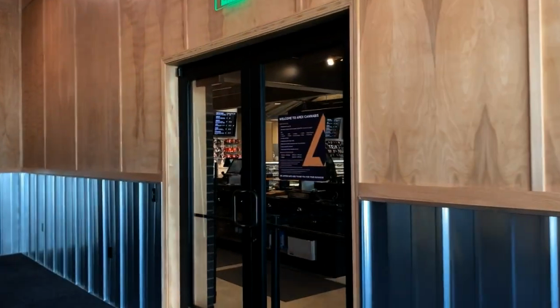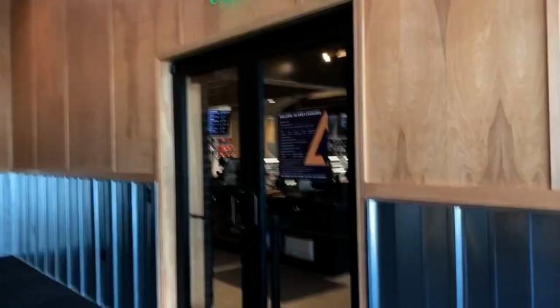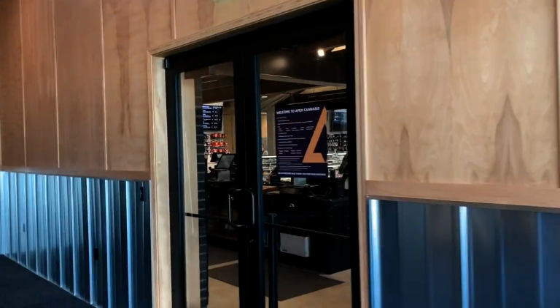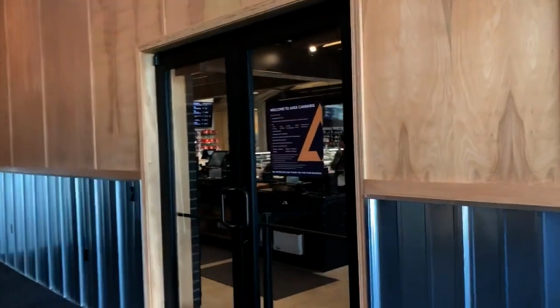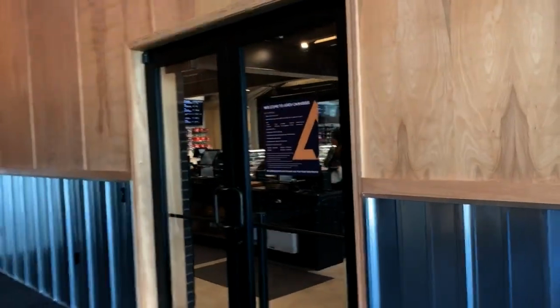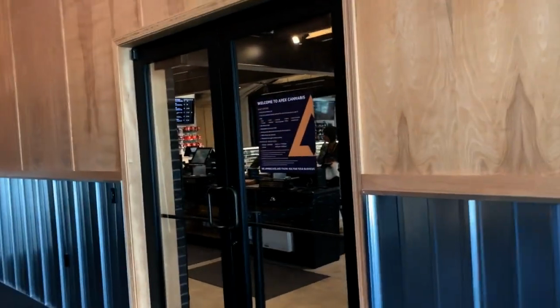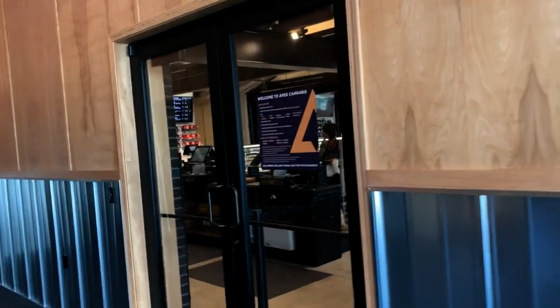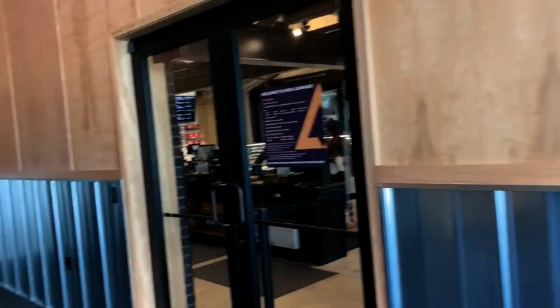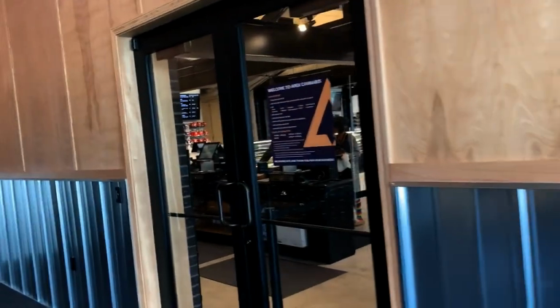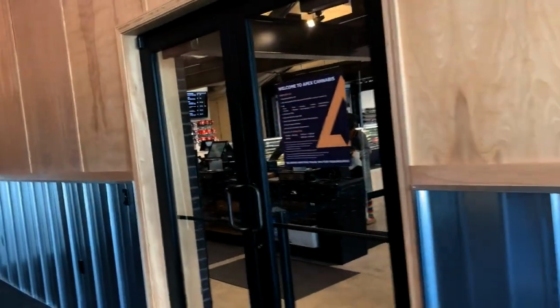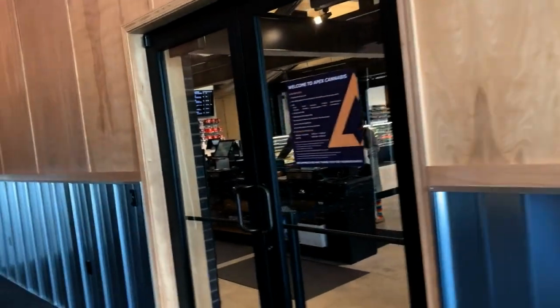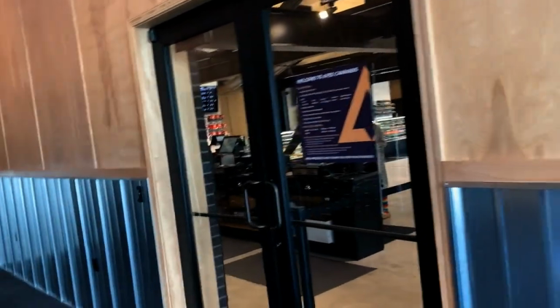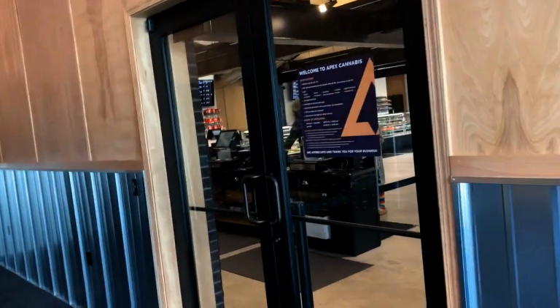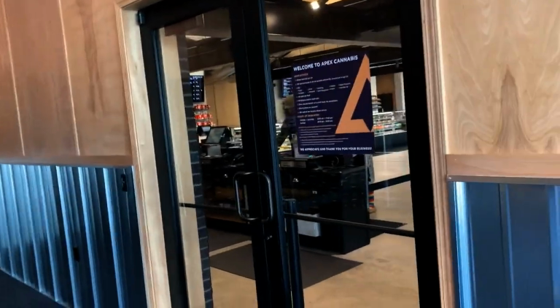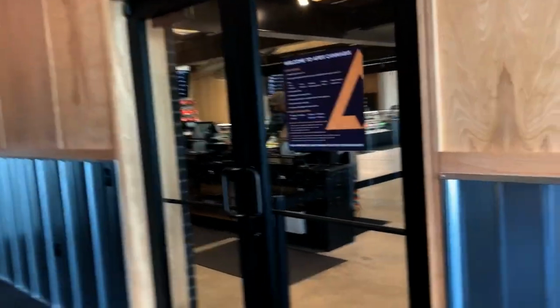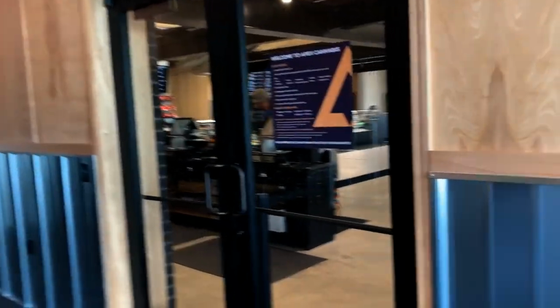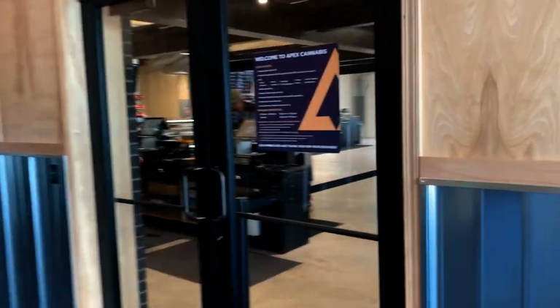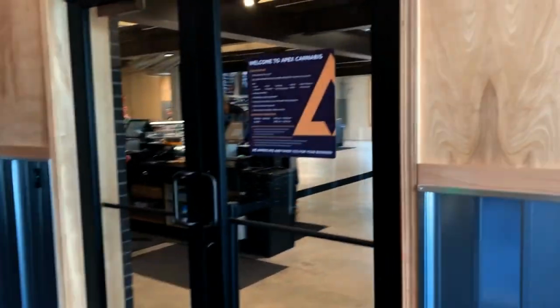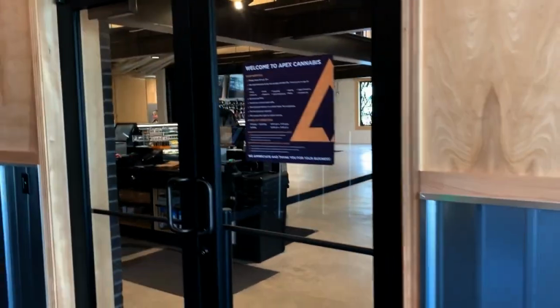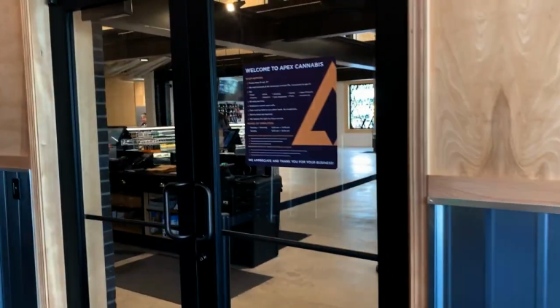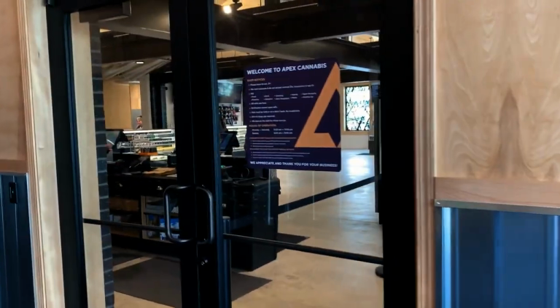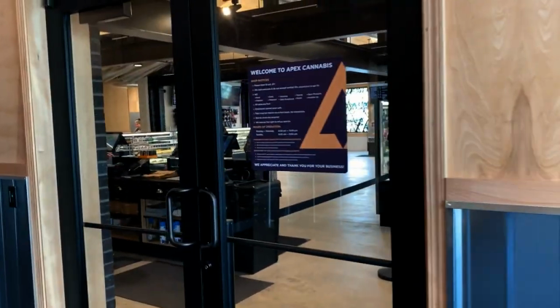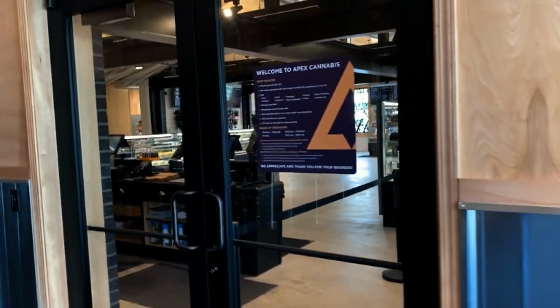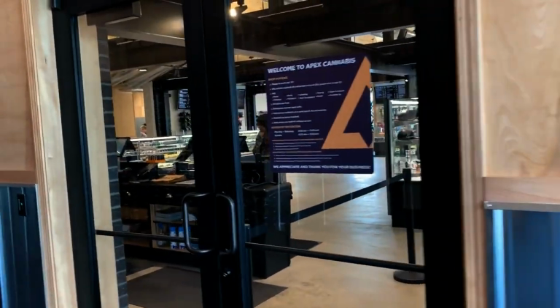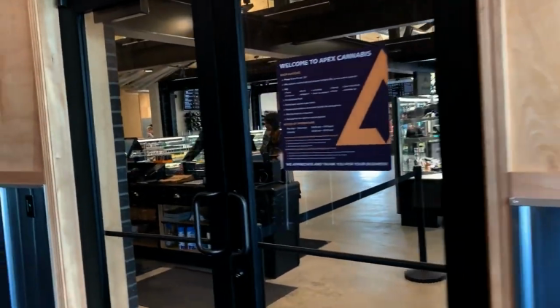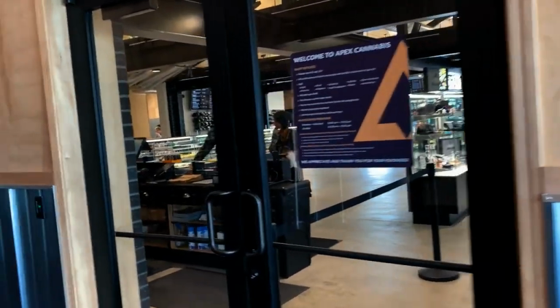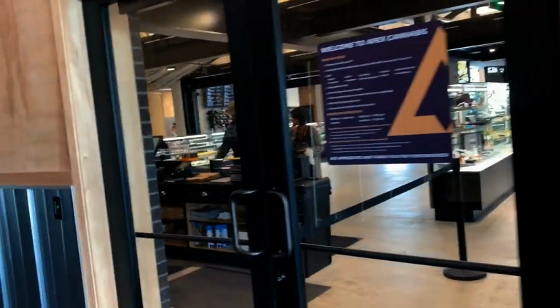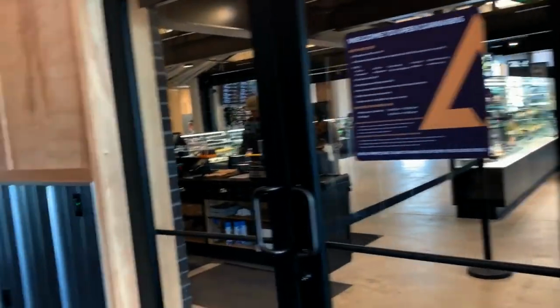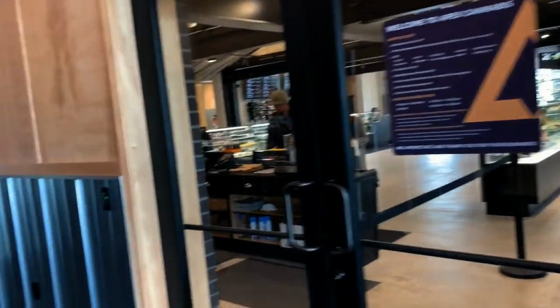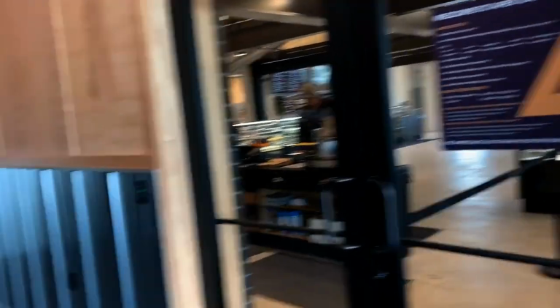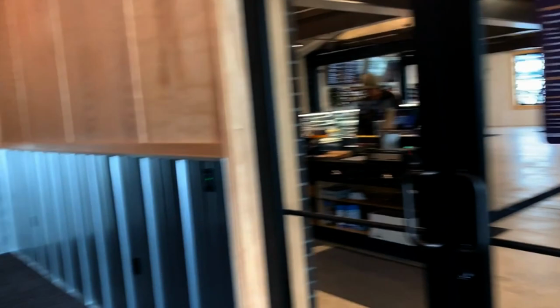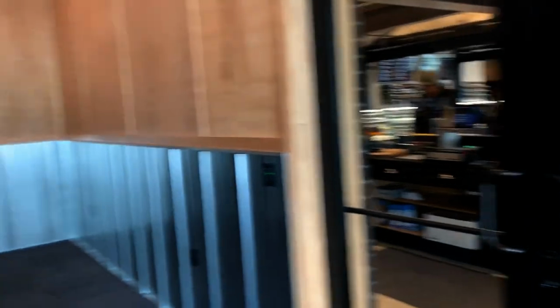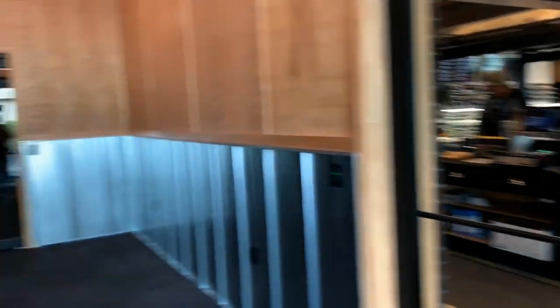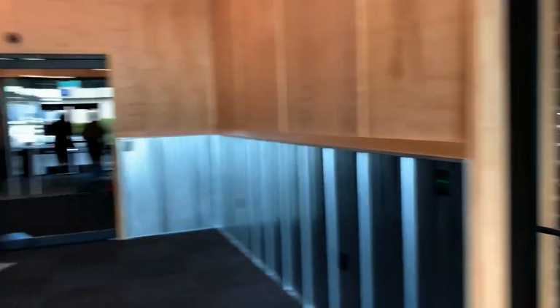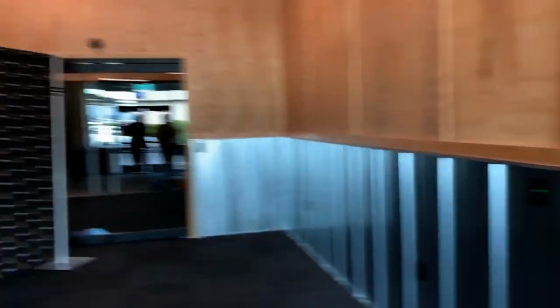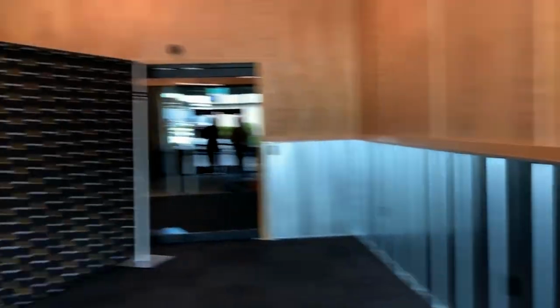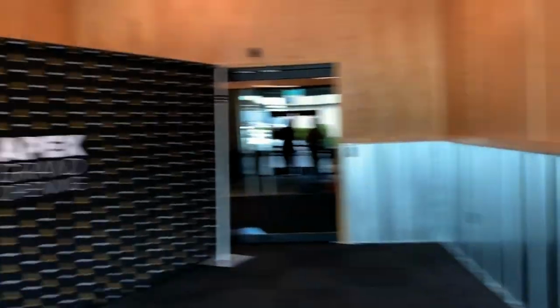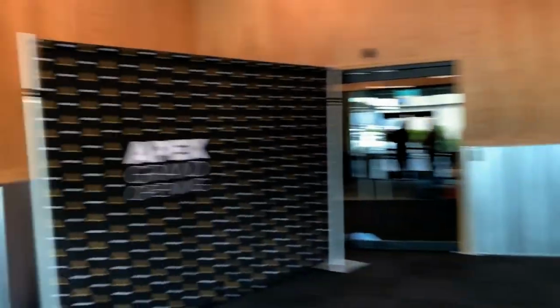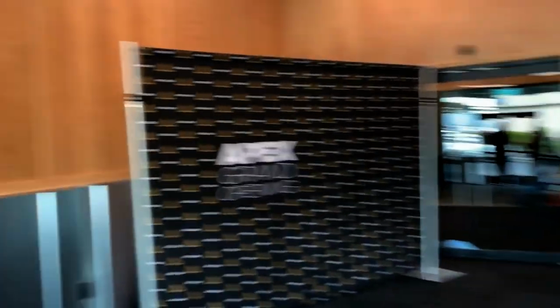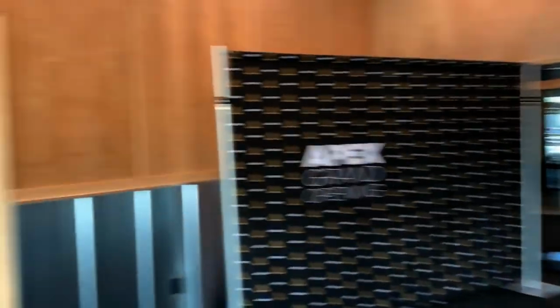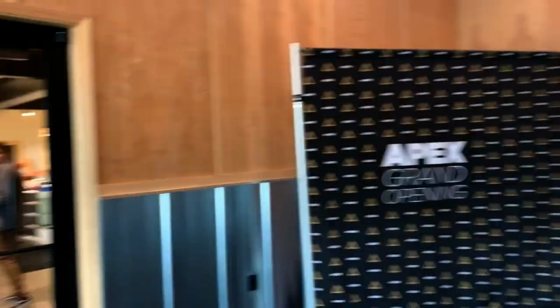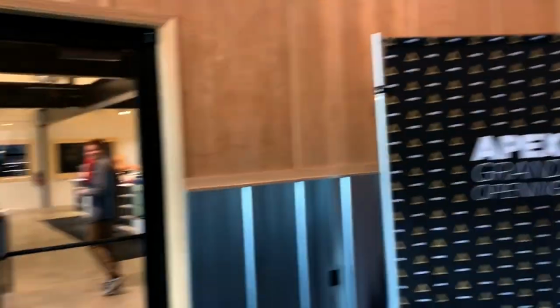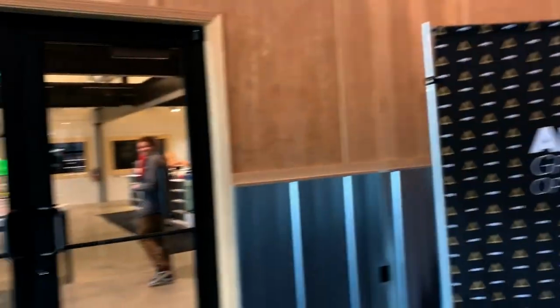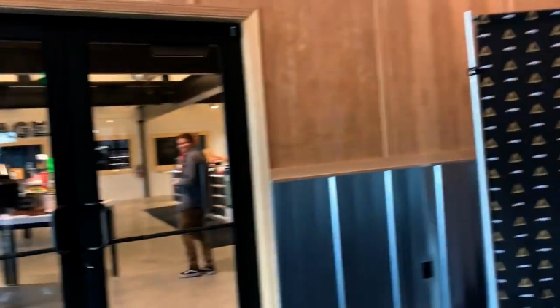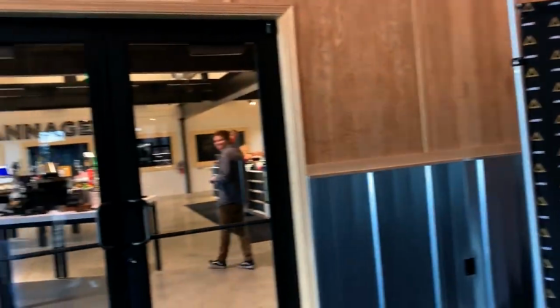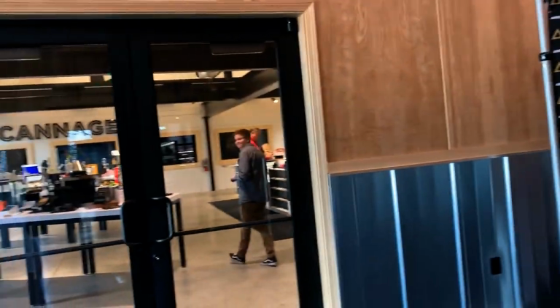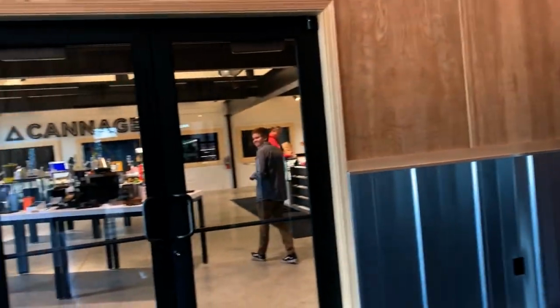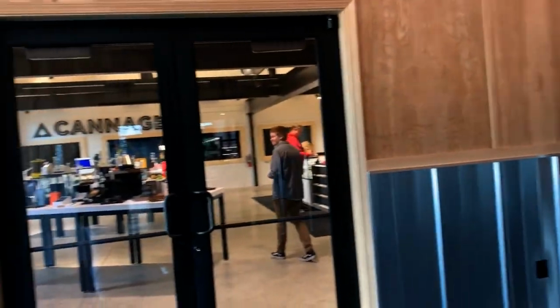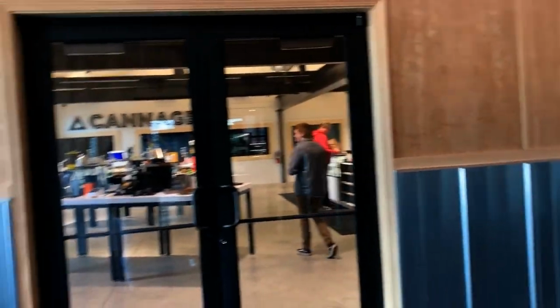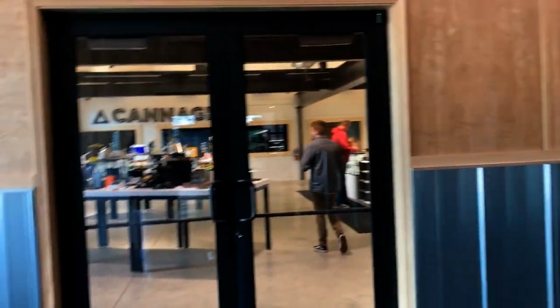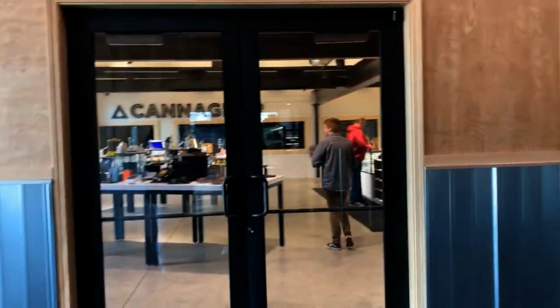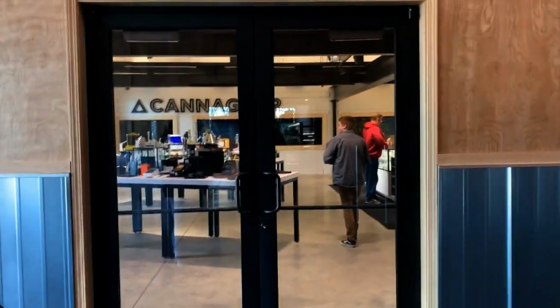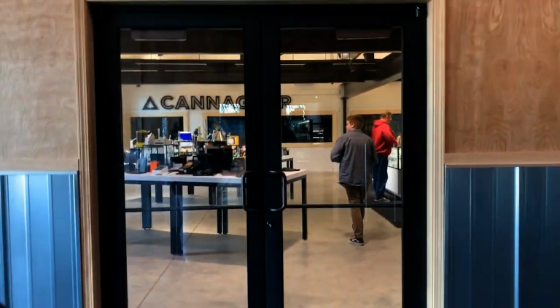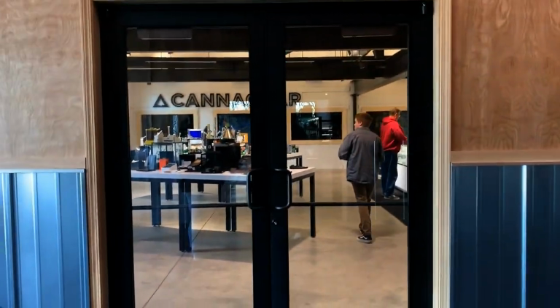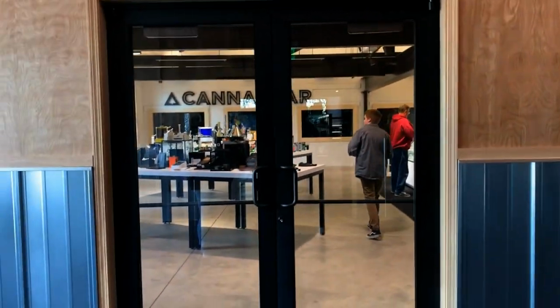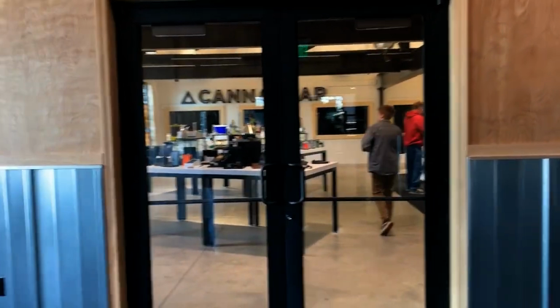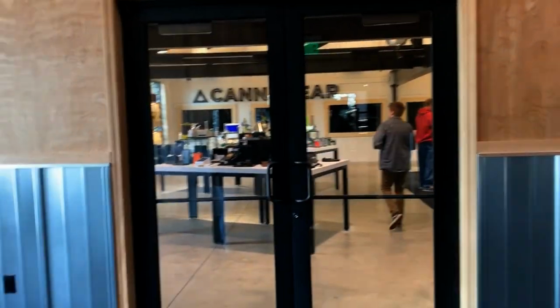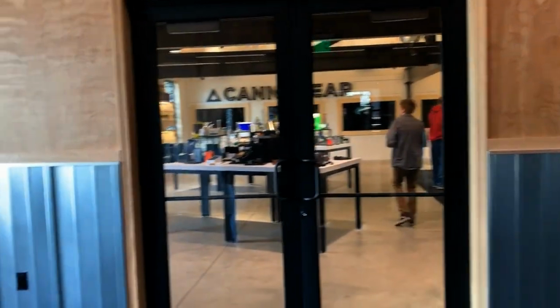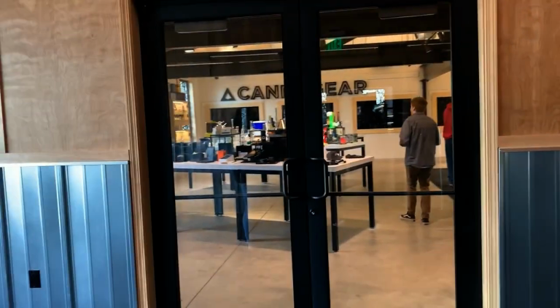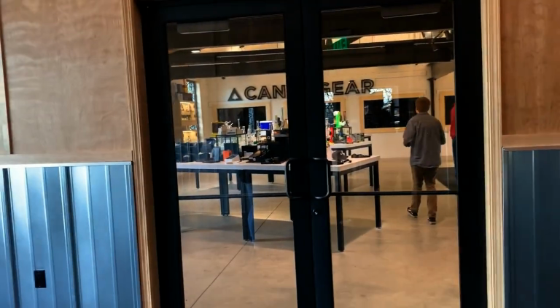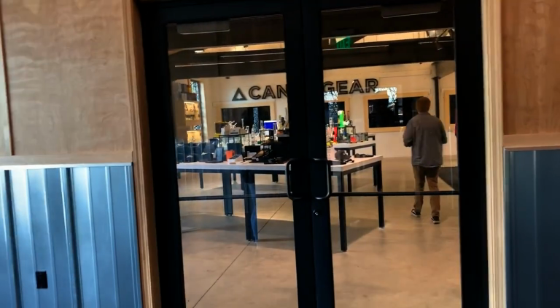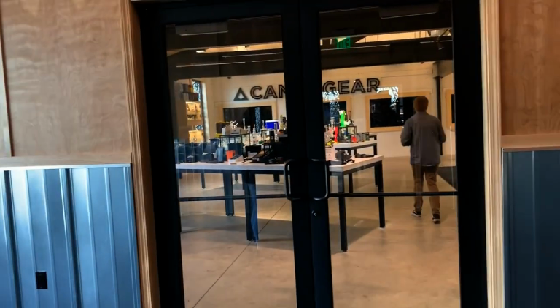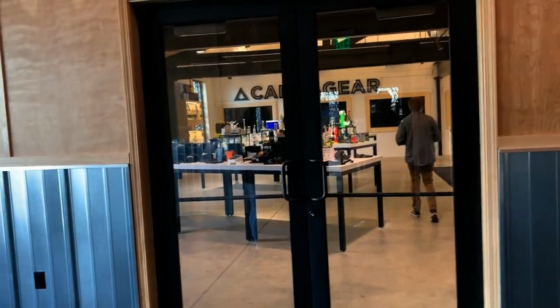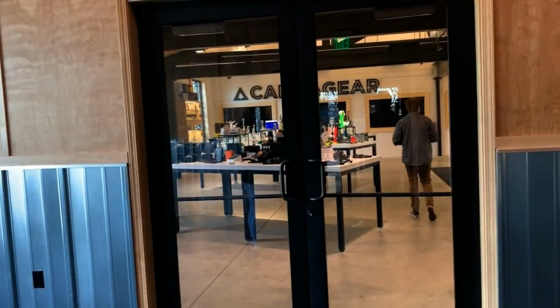So they have two entrances: over here is going to be the dispensary side, and on this side you have the merchandising side.